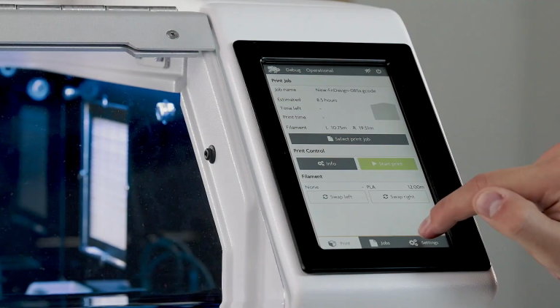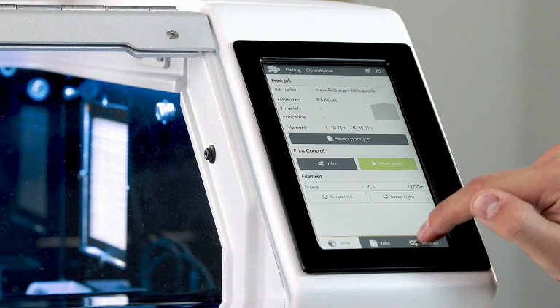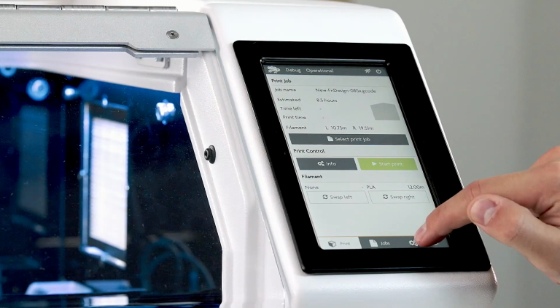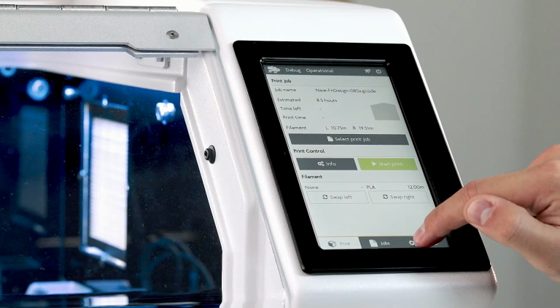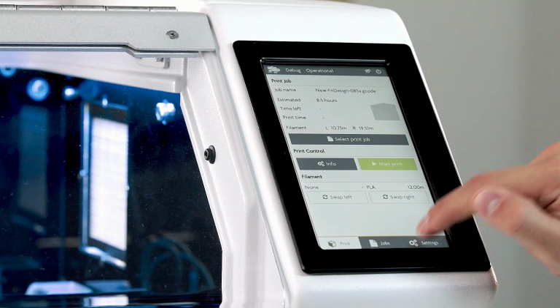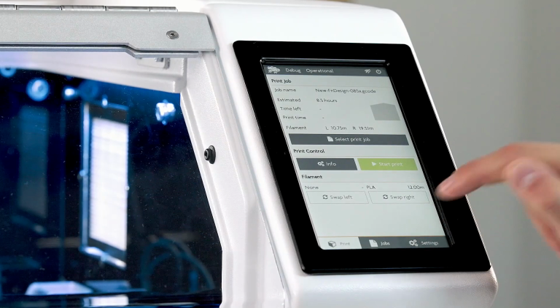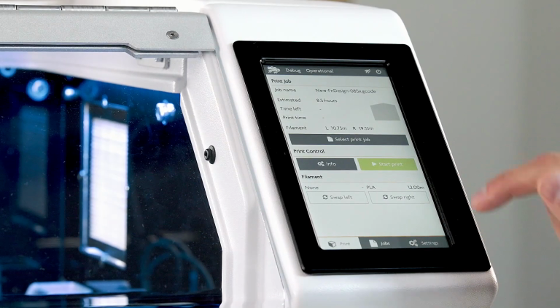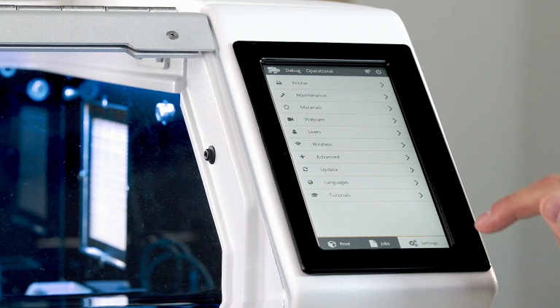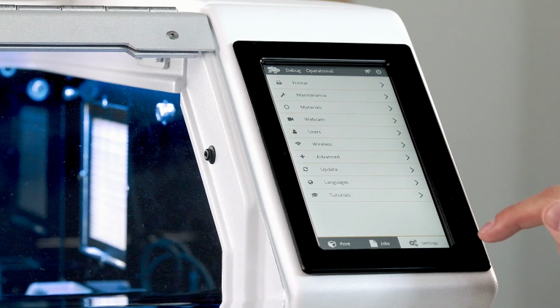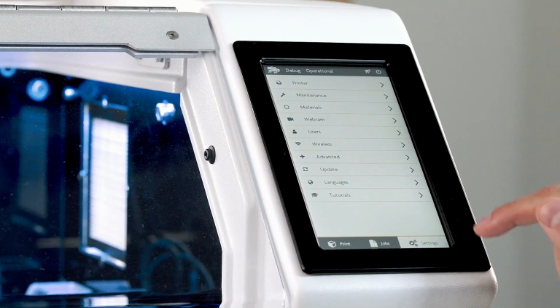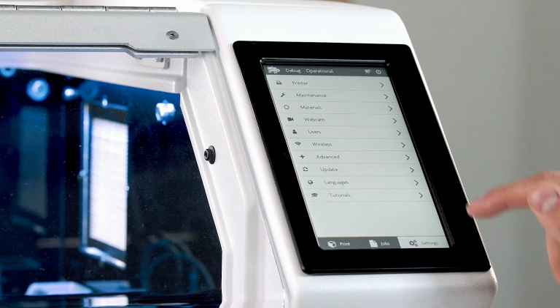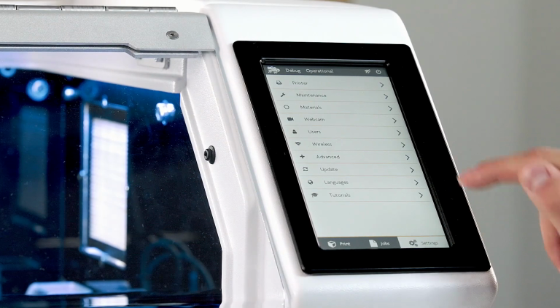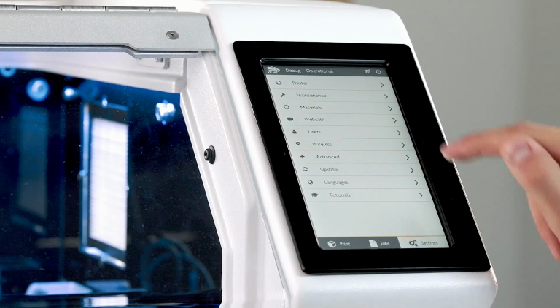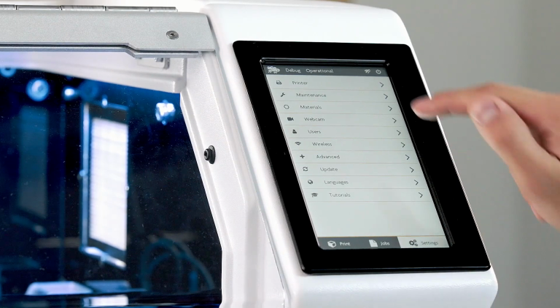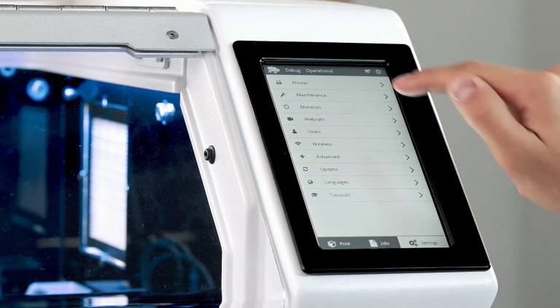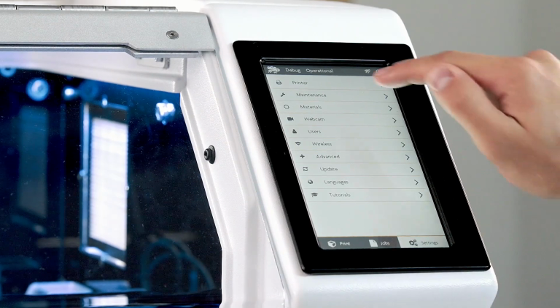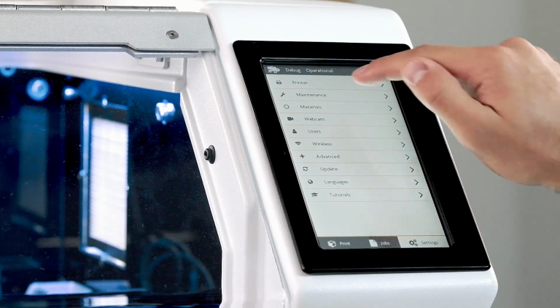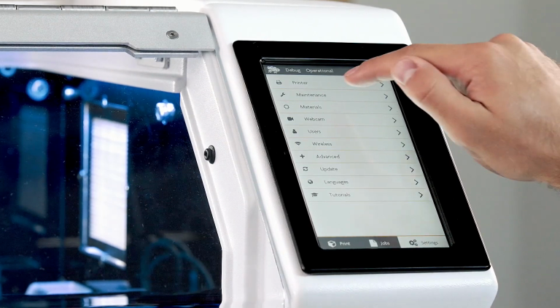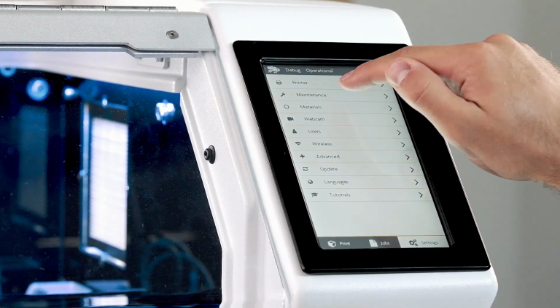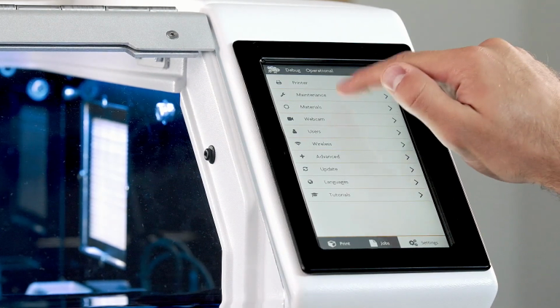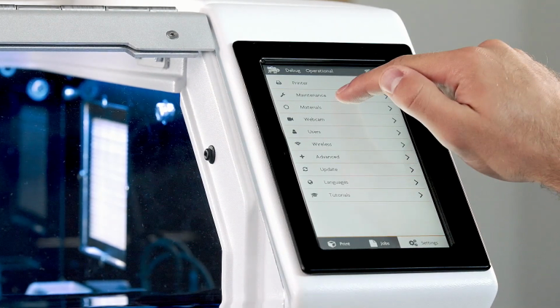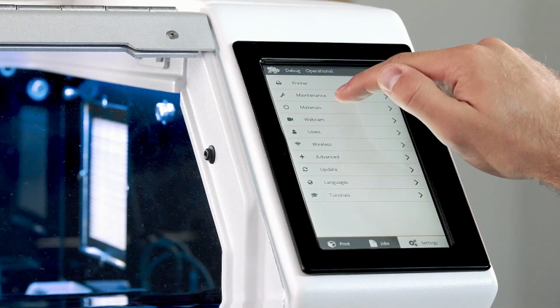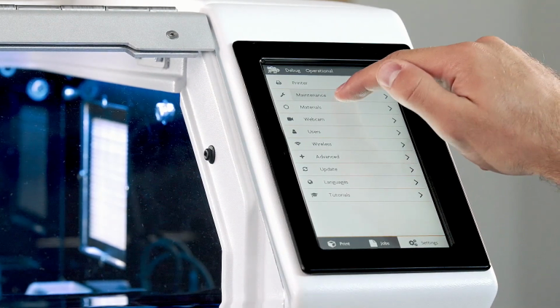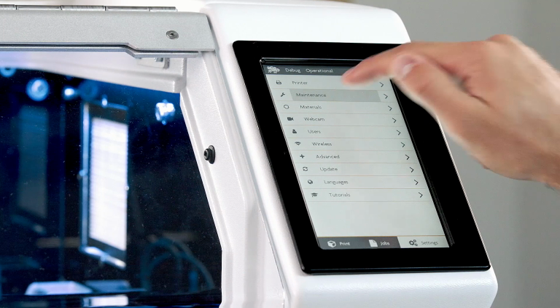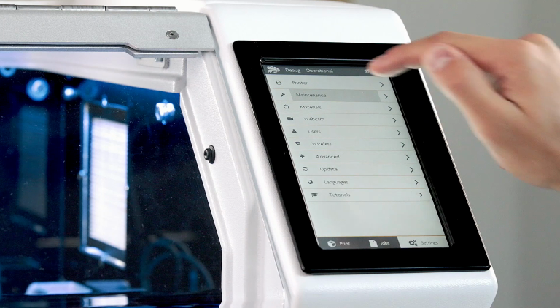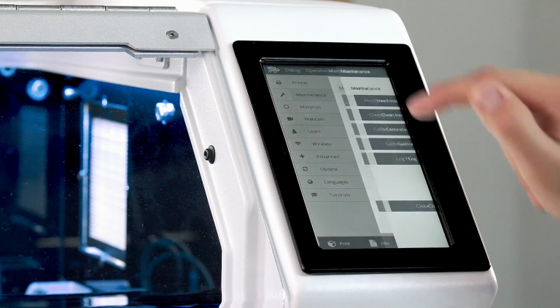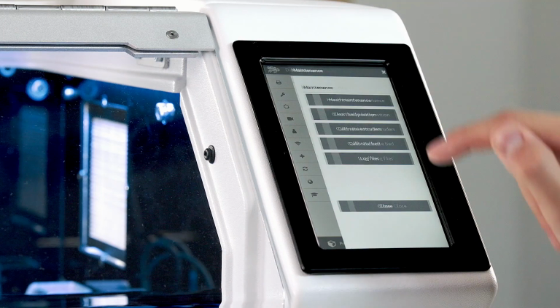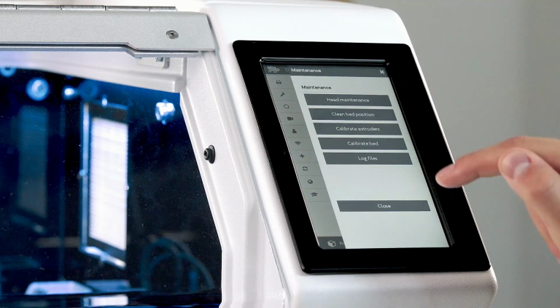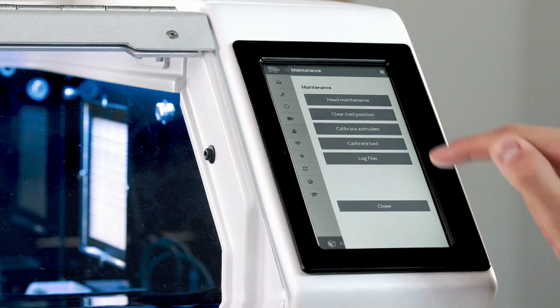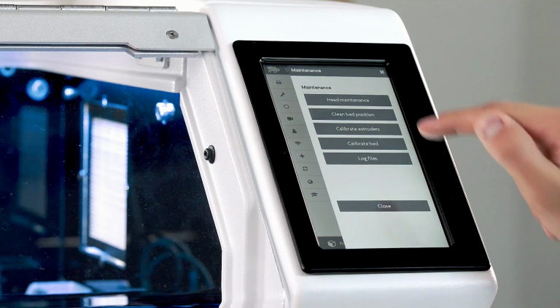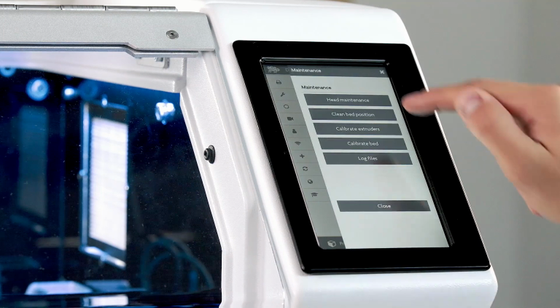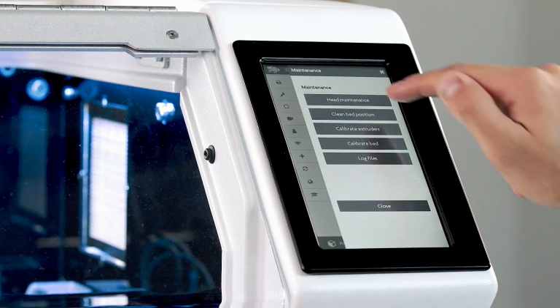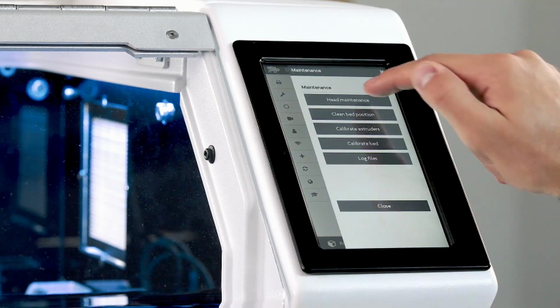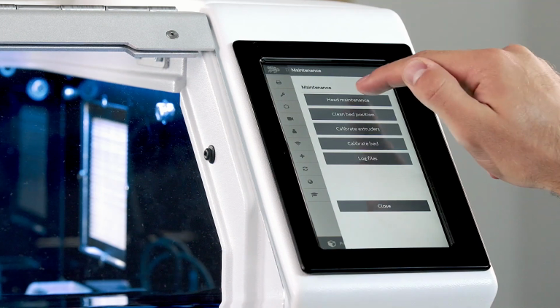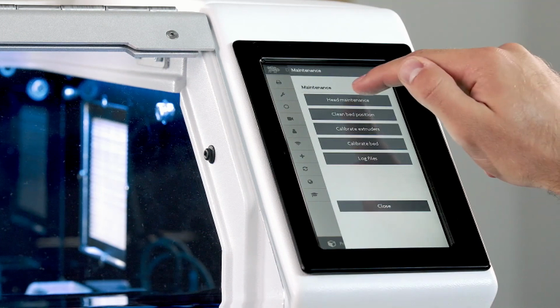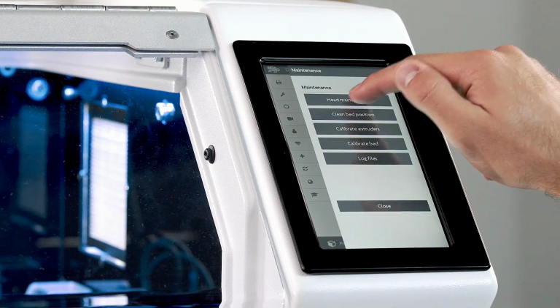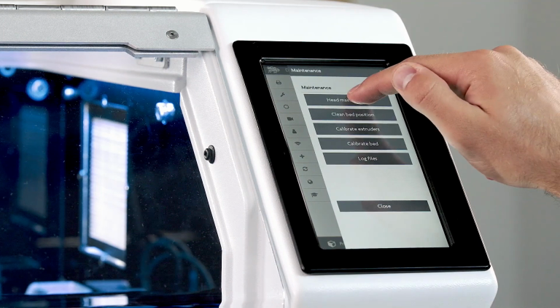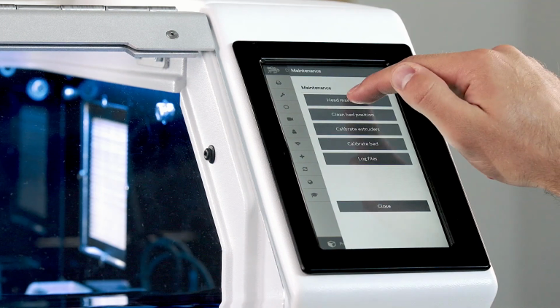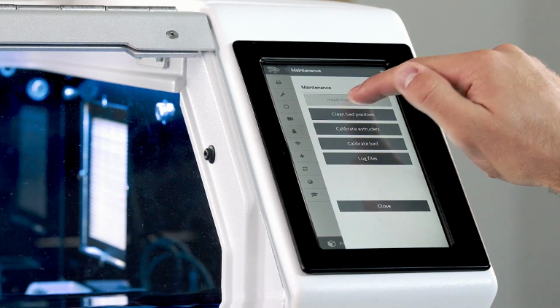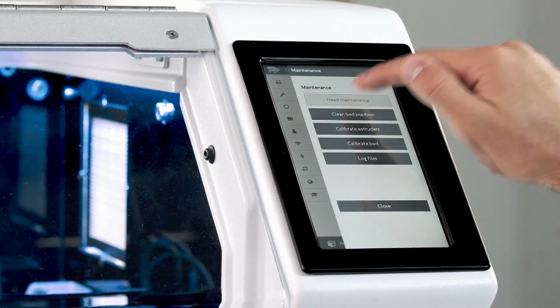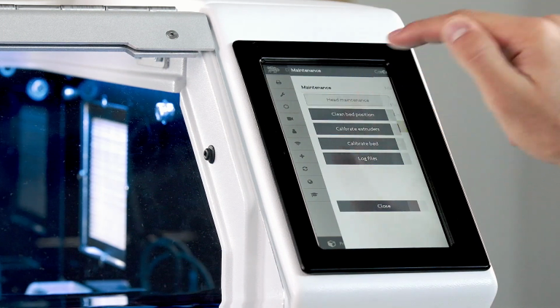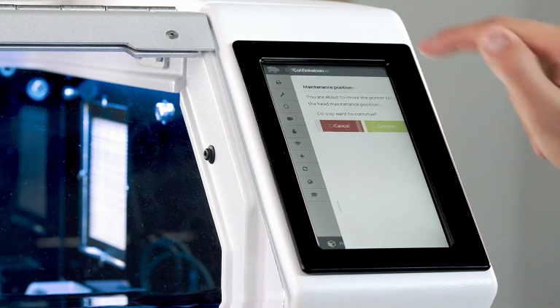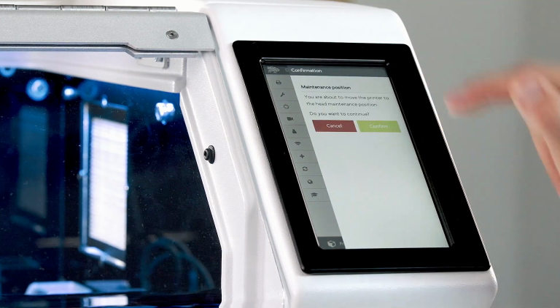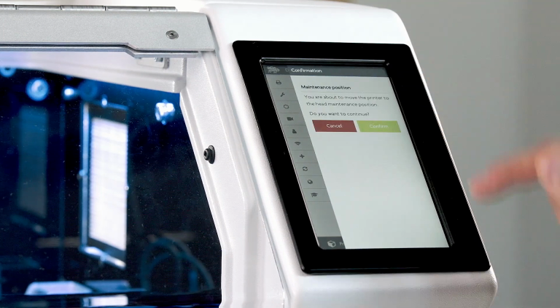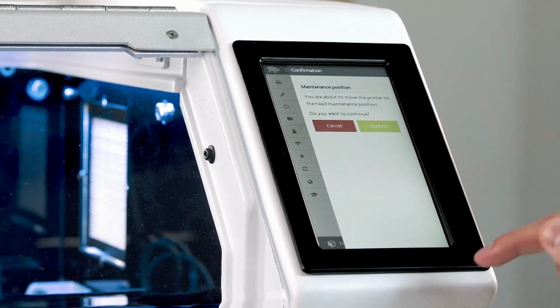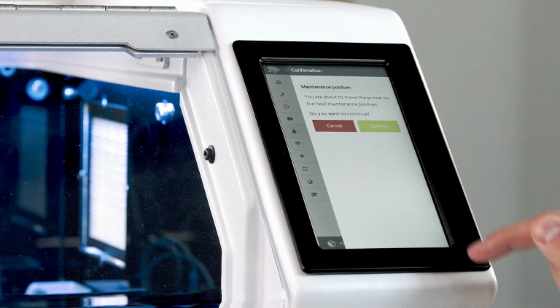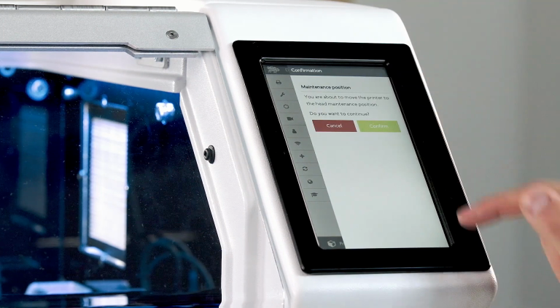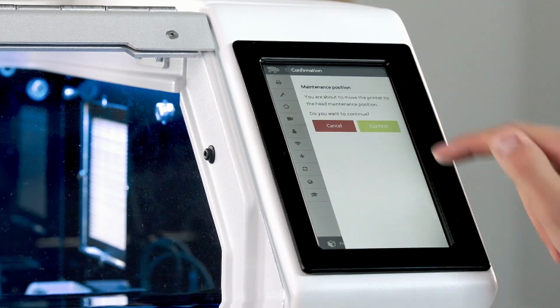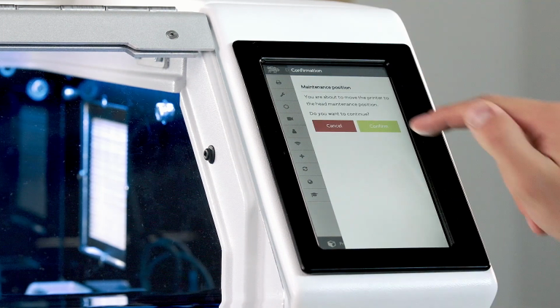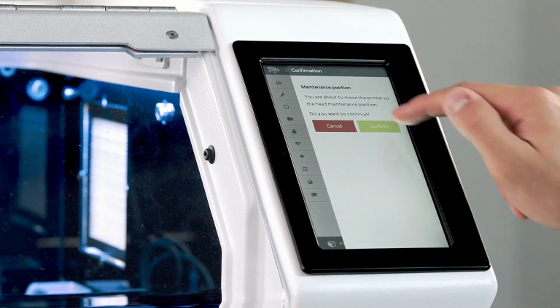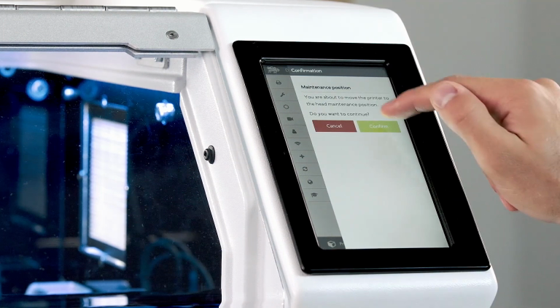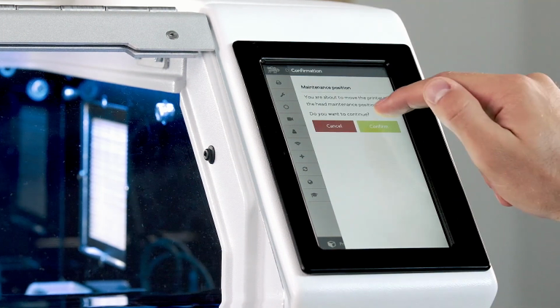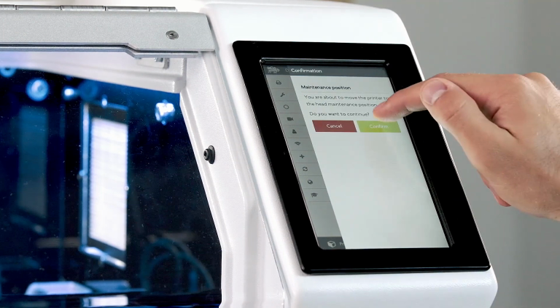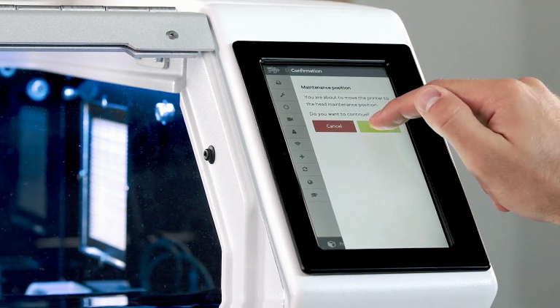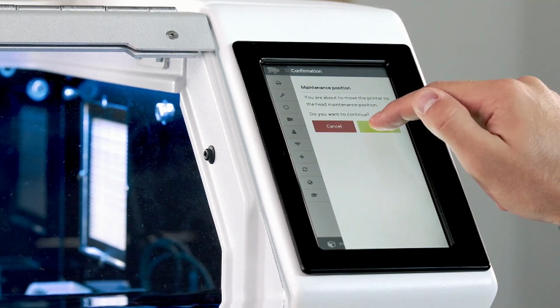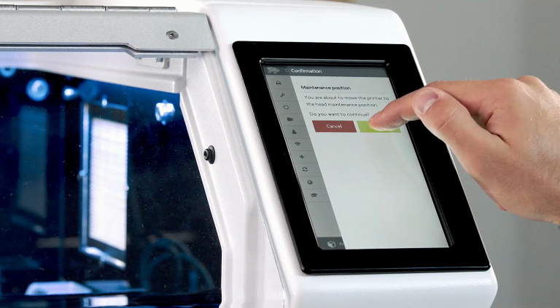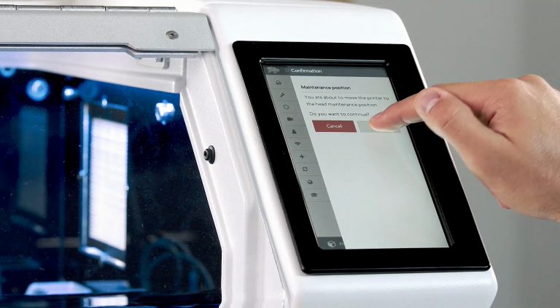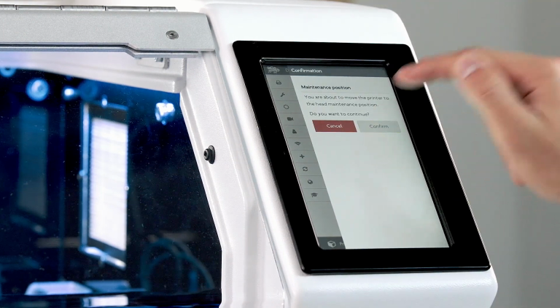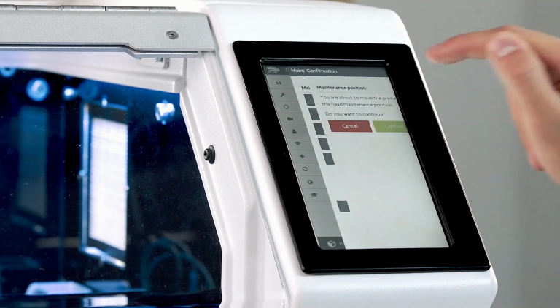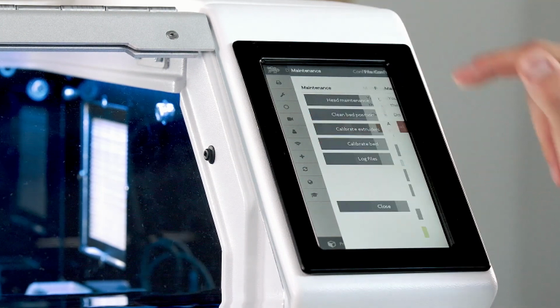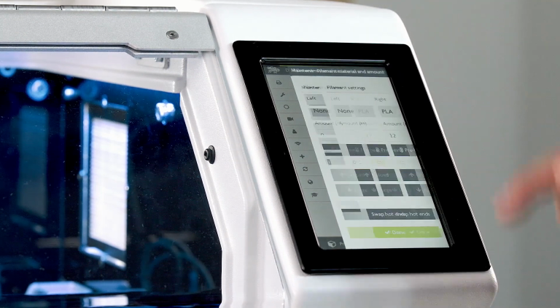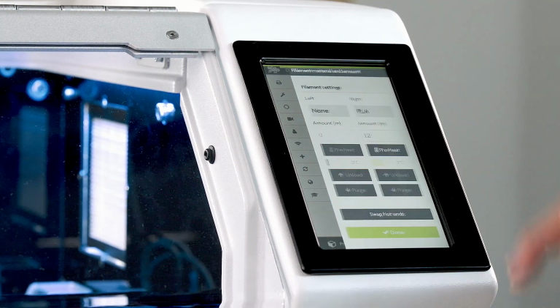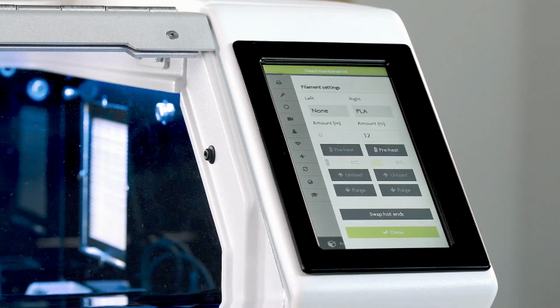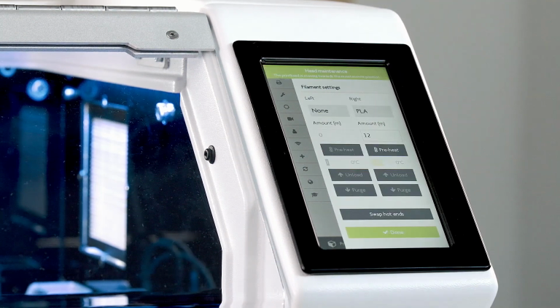To enter head maintenance, choose settings, then maintenance, select head maintenance, and confirm.